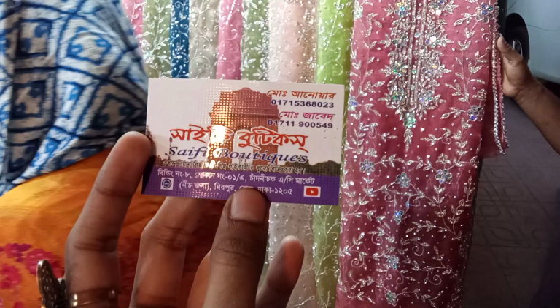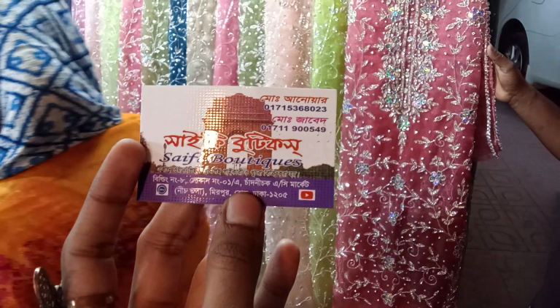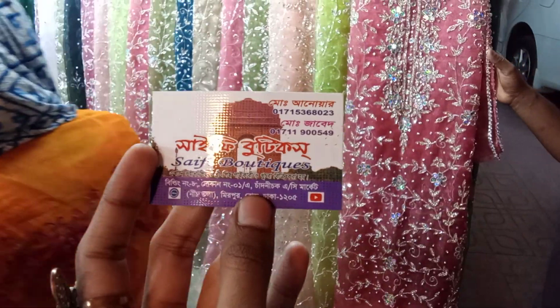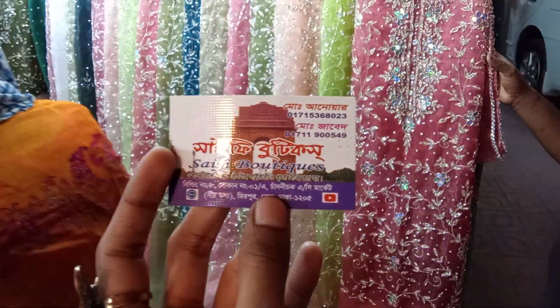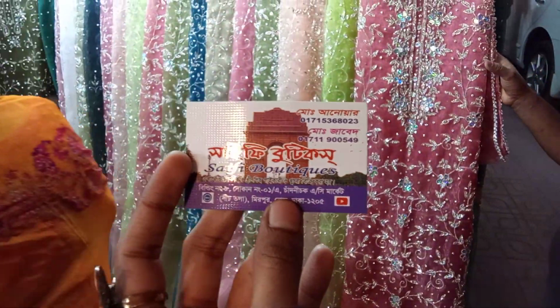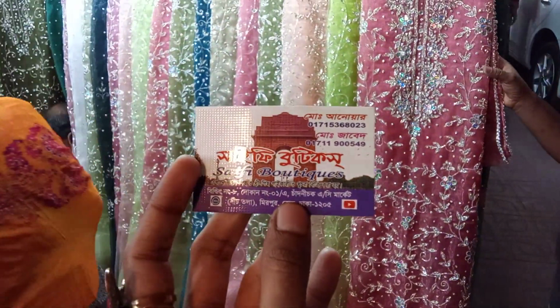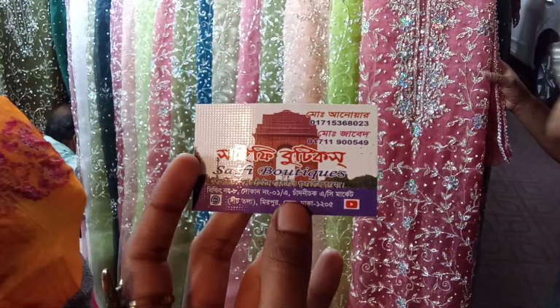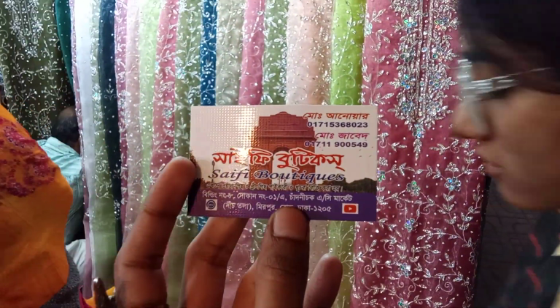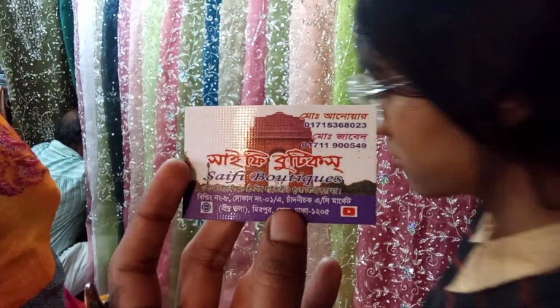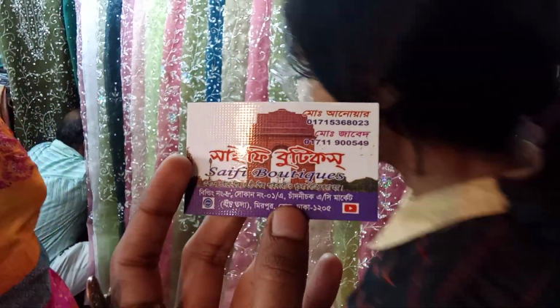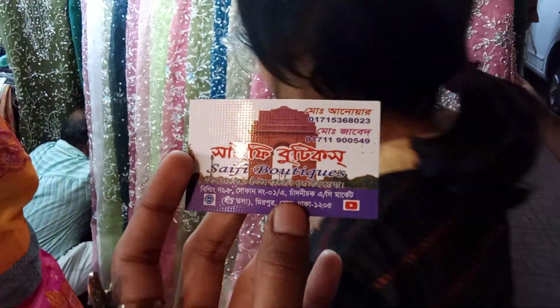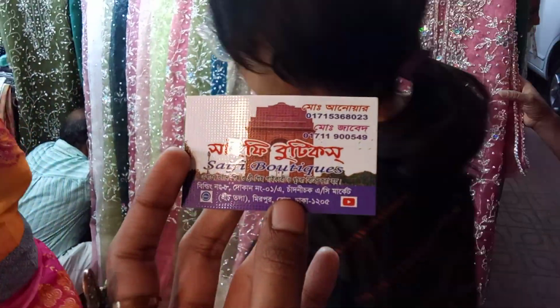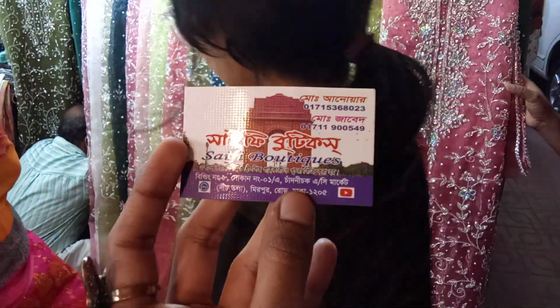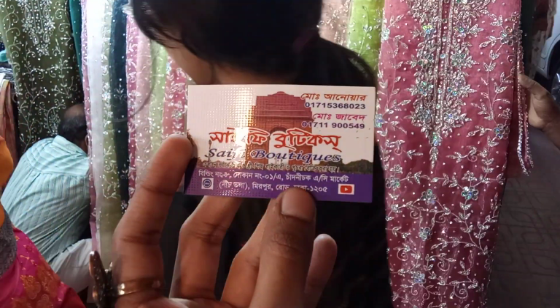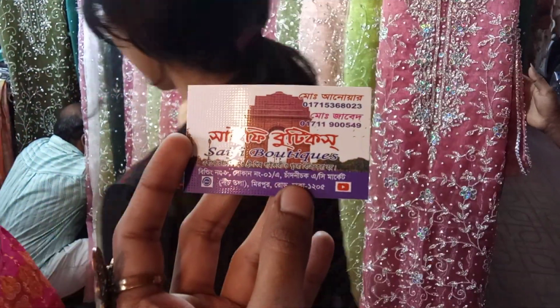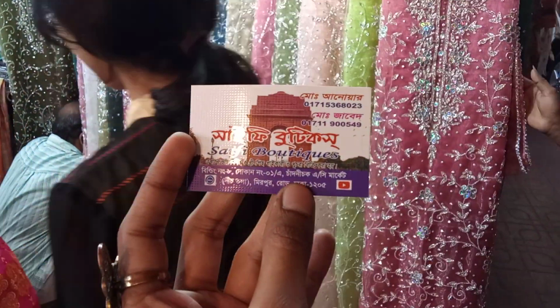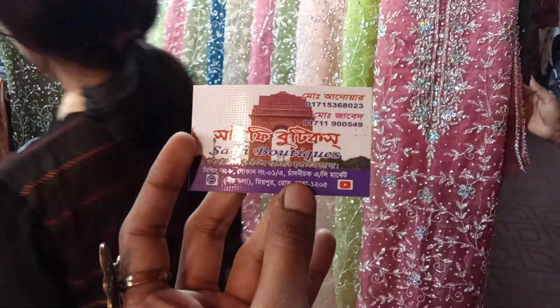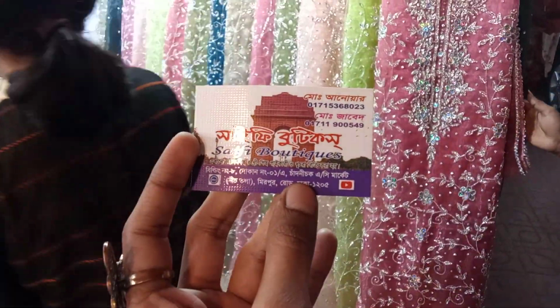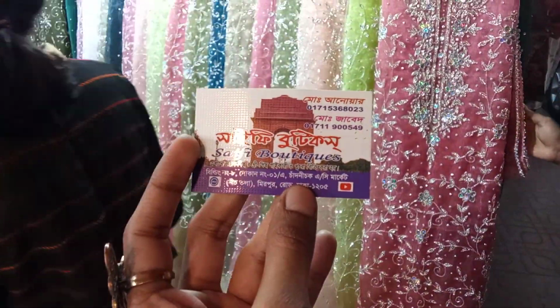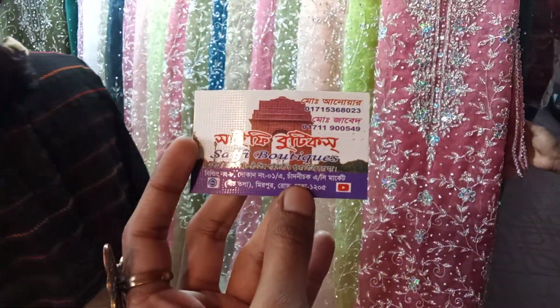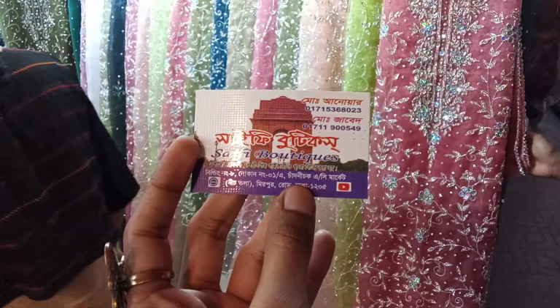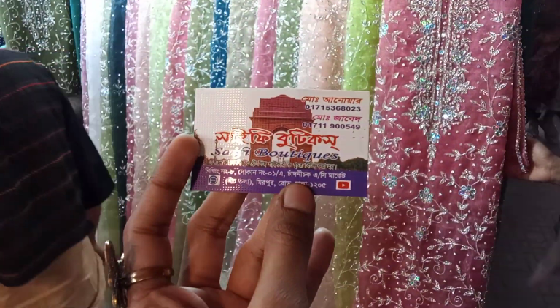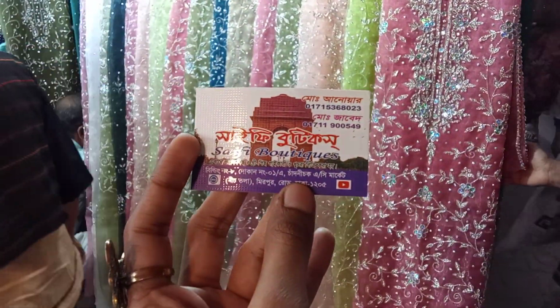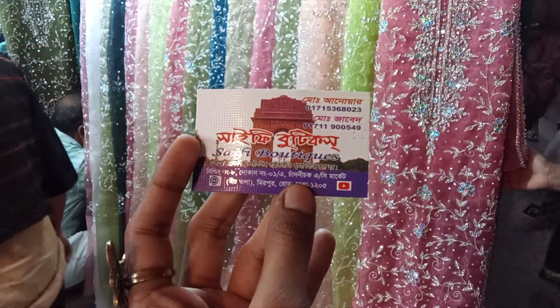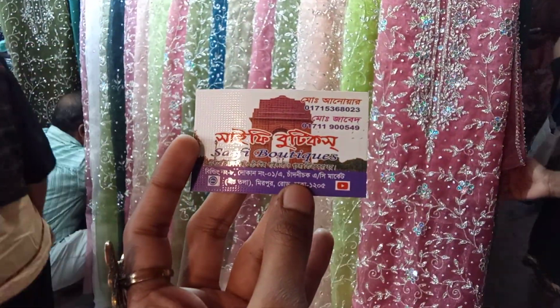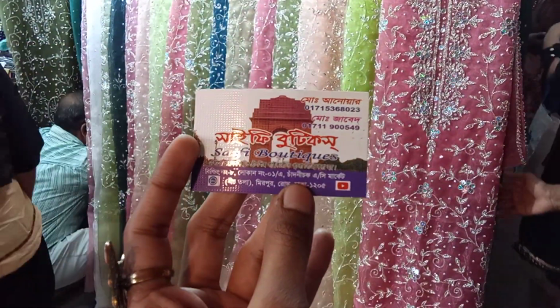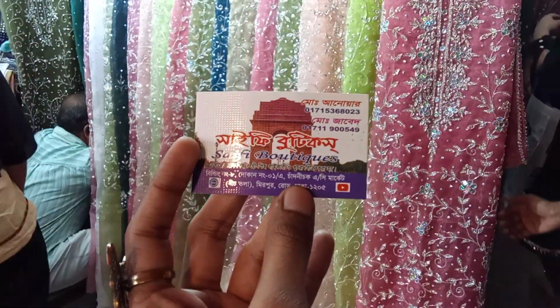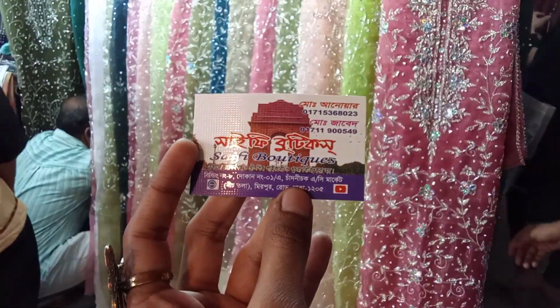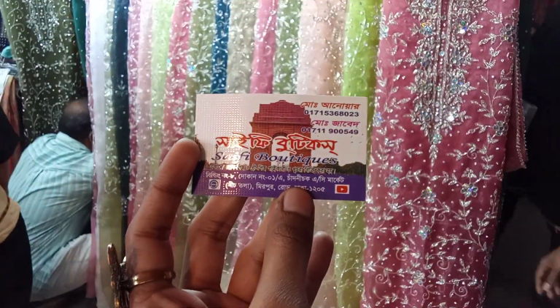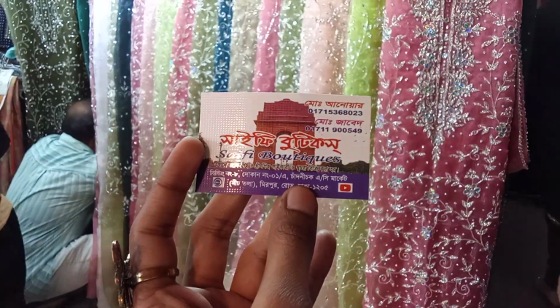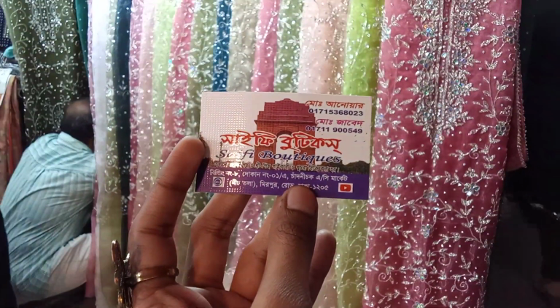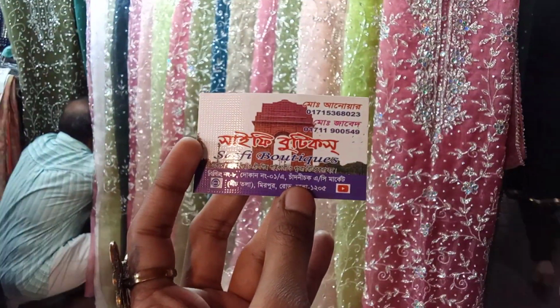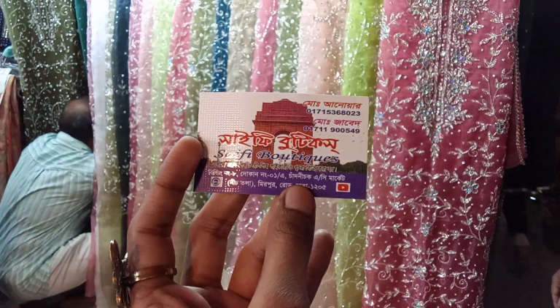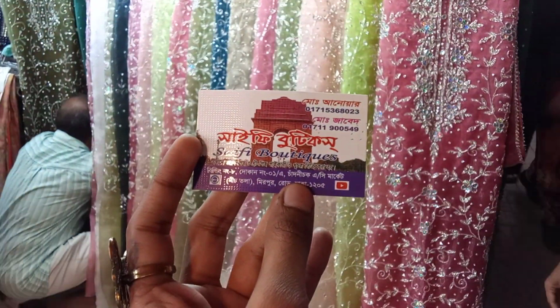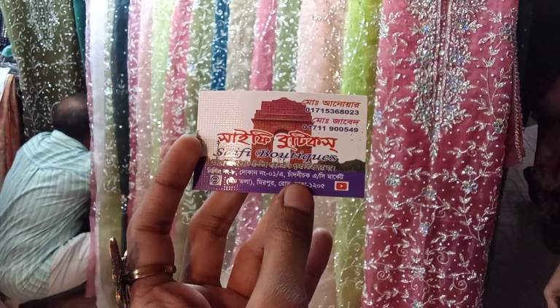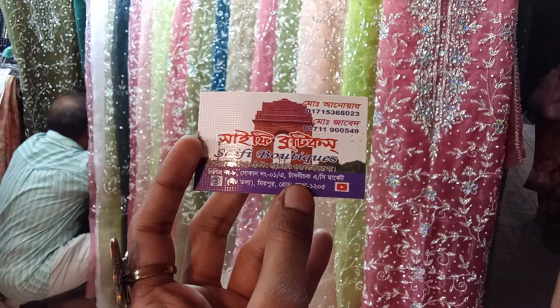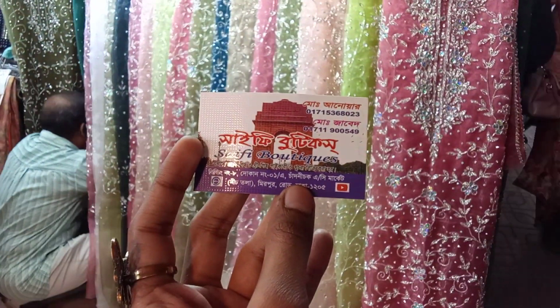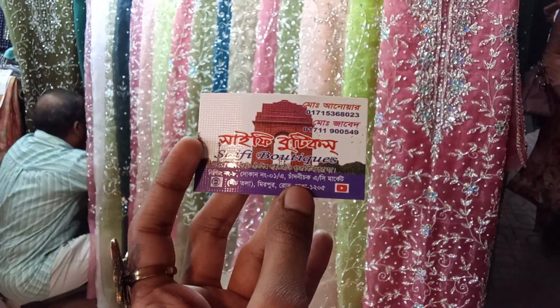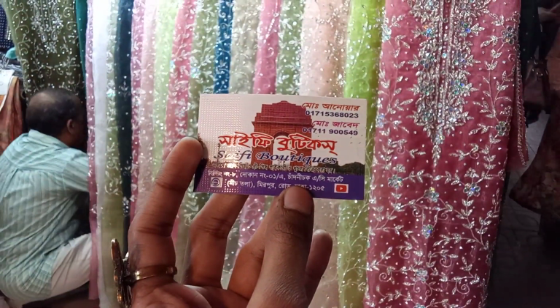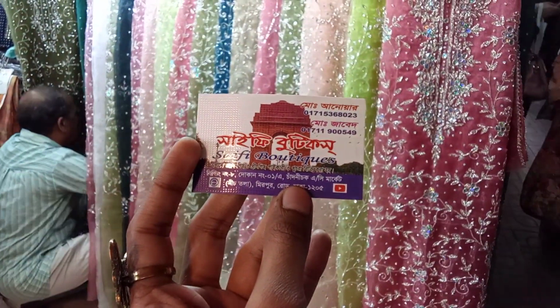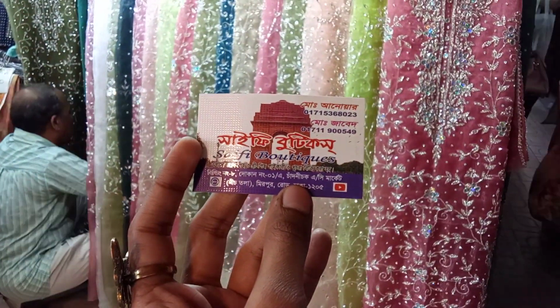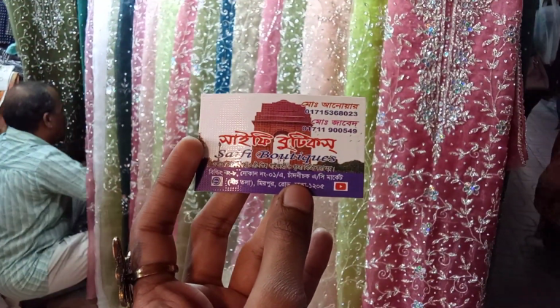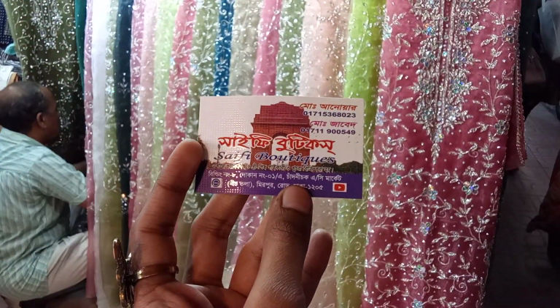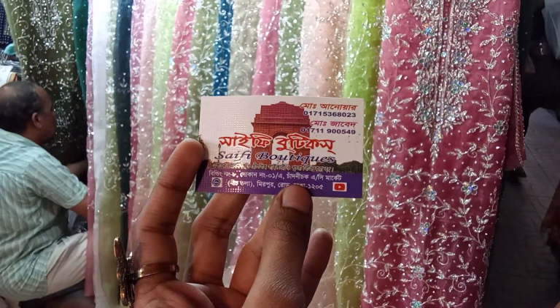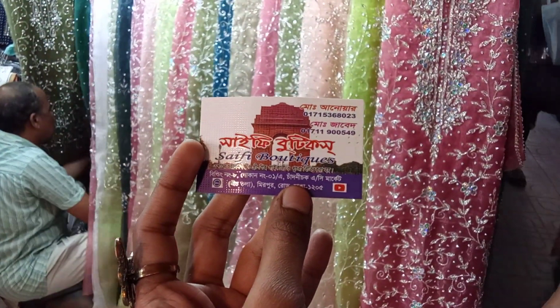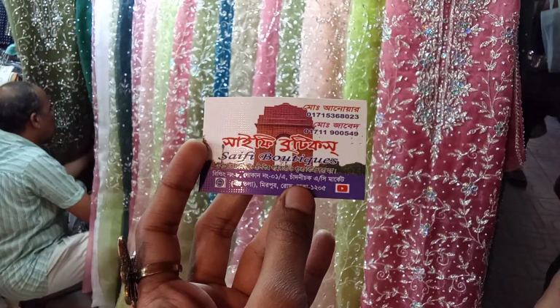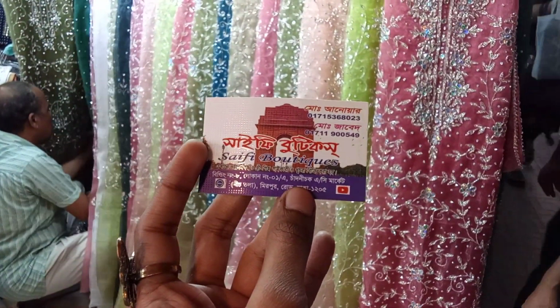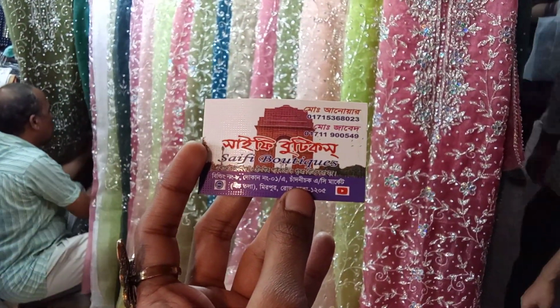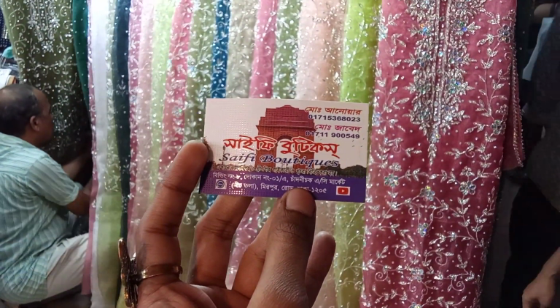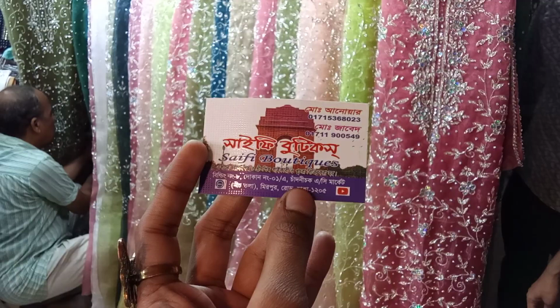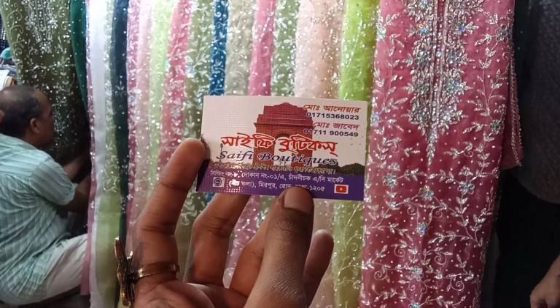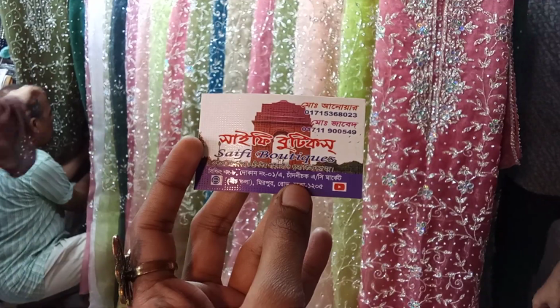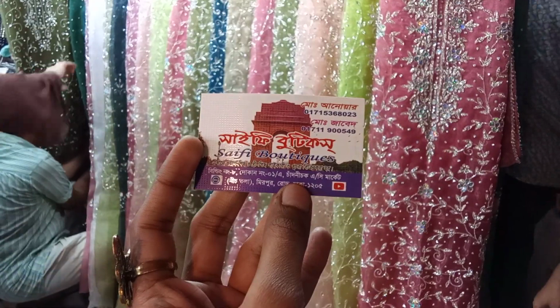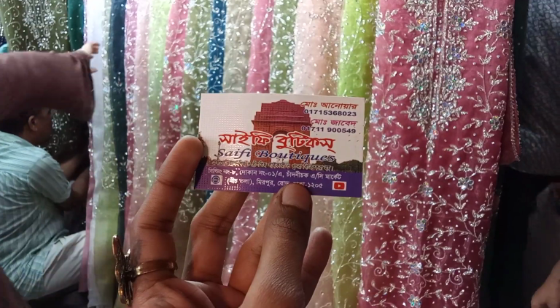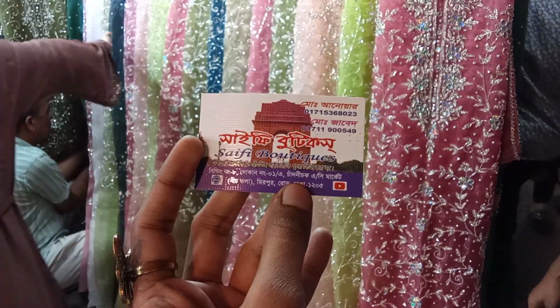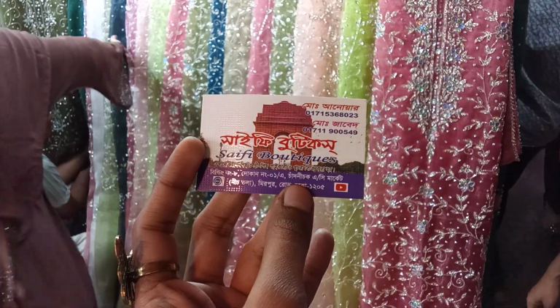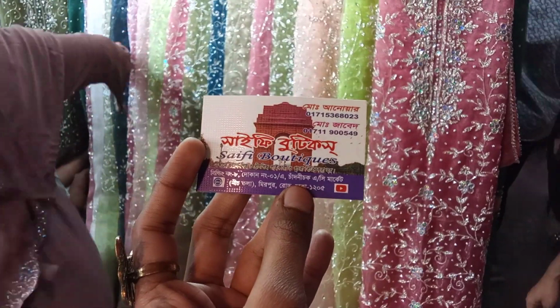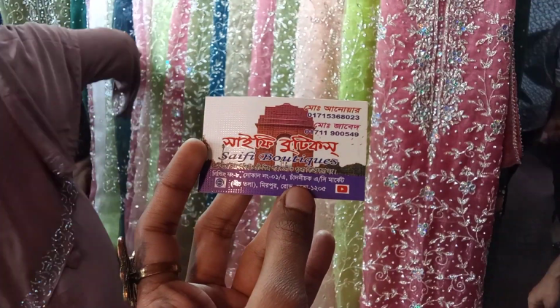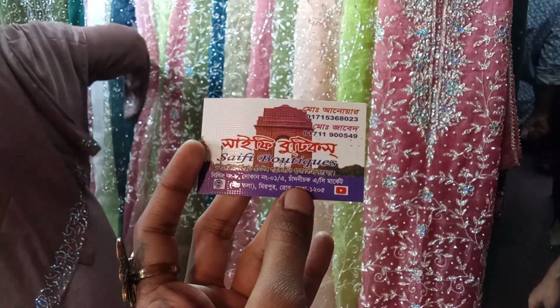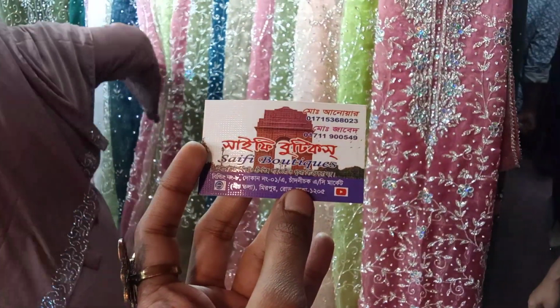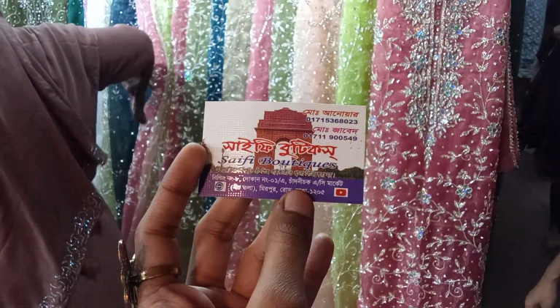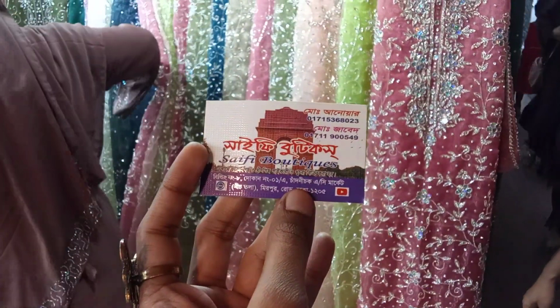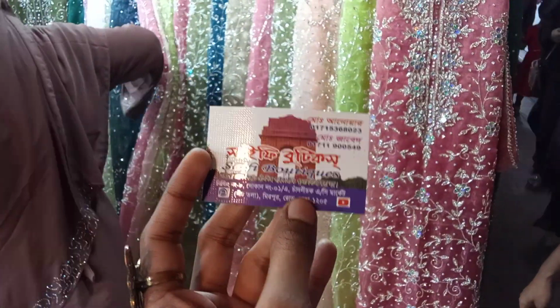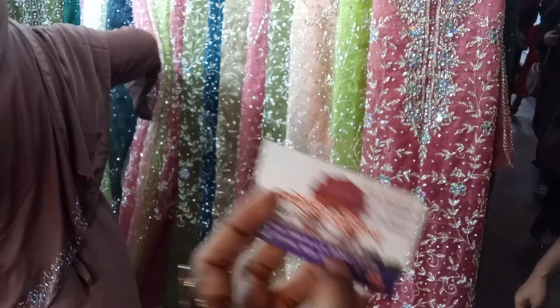Hello everyone, my name is Tadni Chok, 2K No.1, and this is Cy-Fi Boutique.